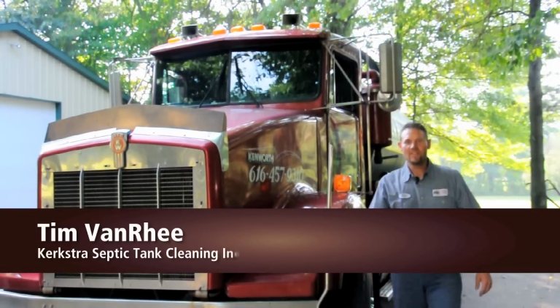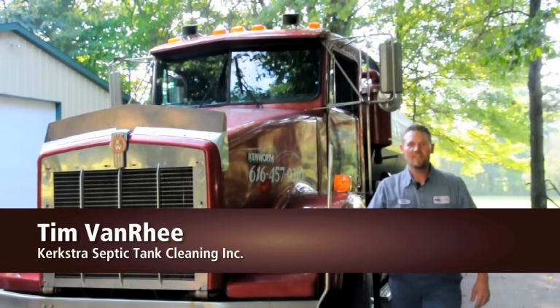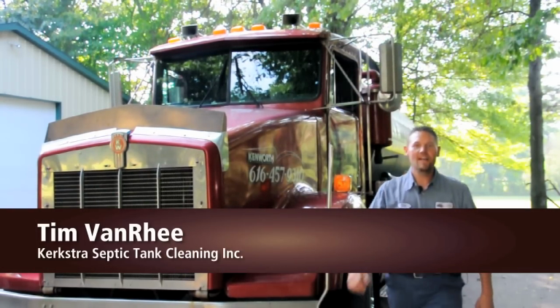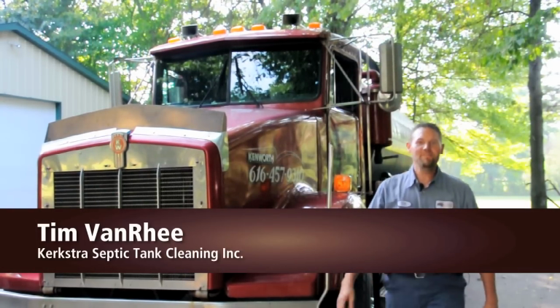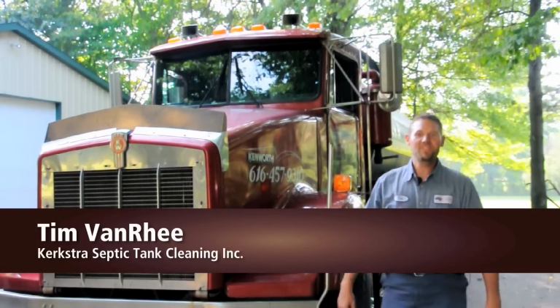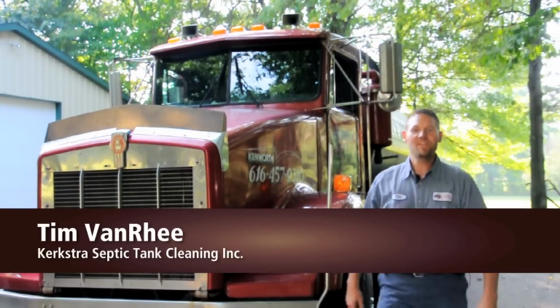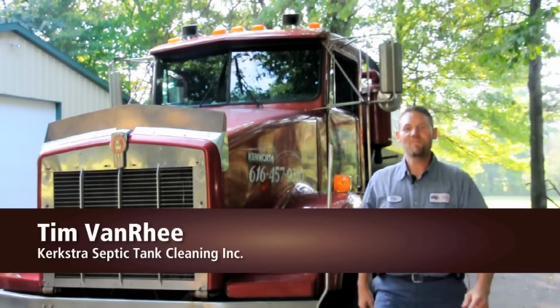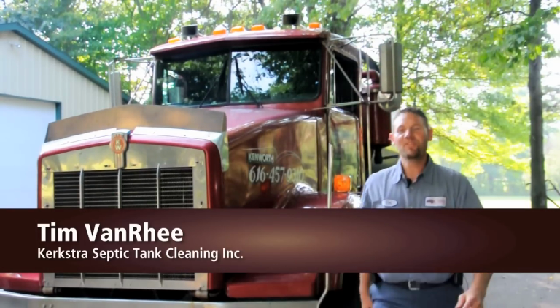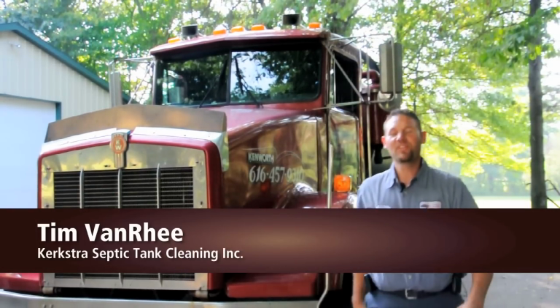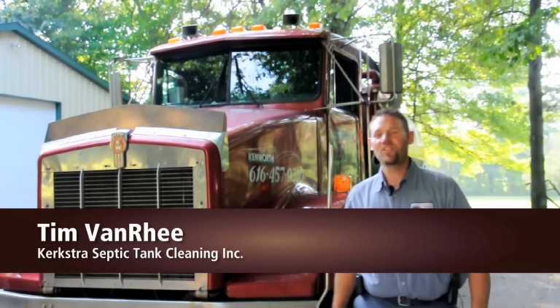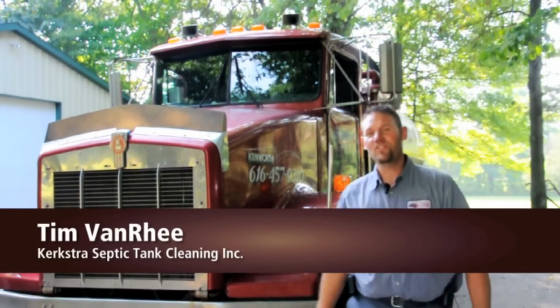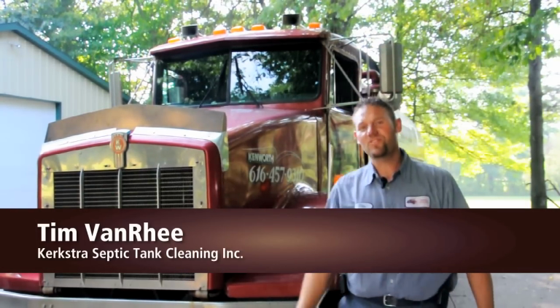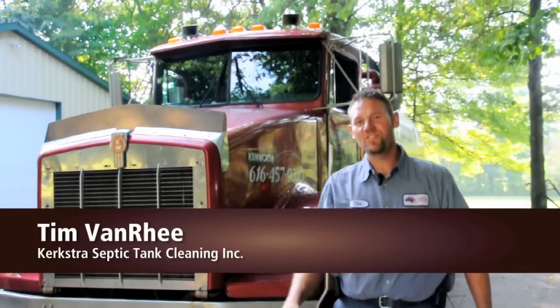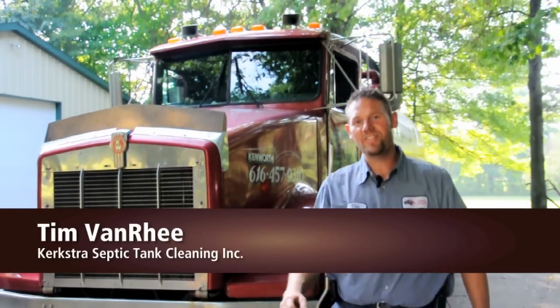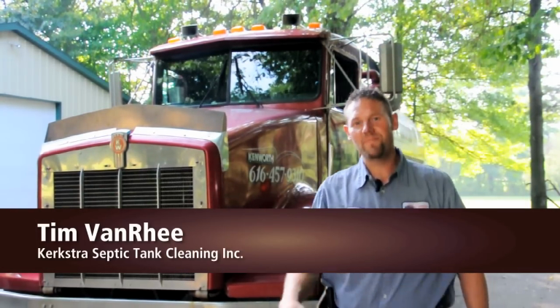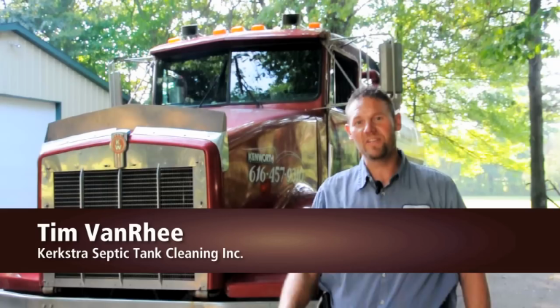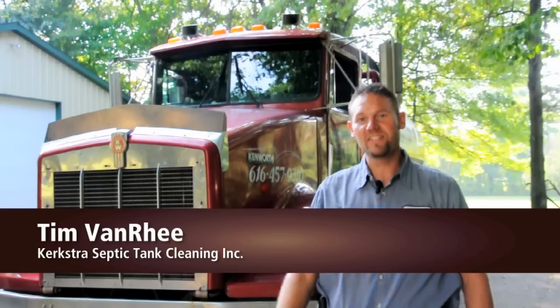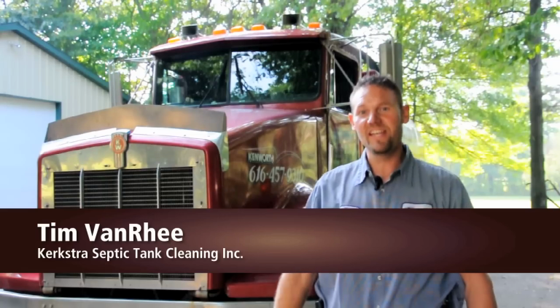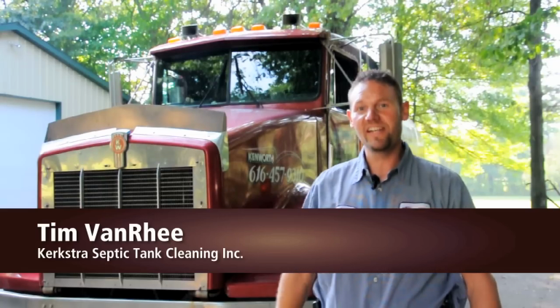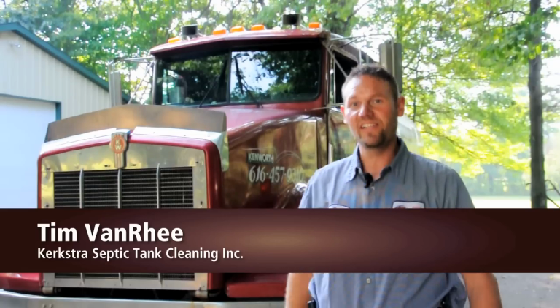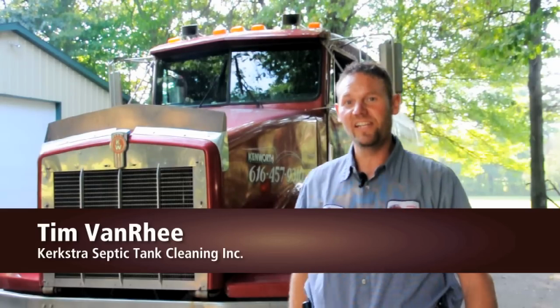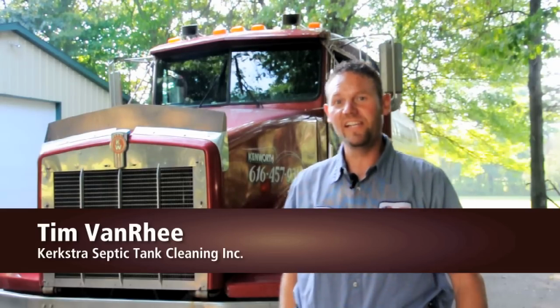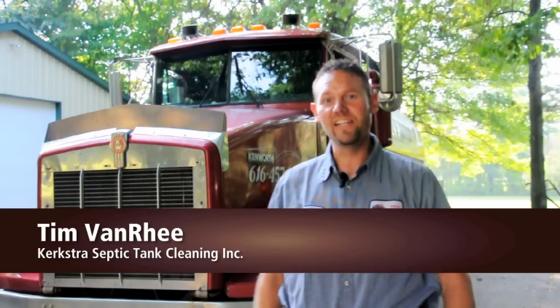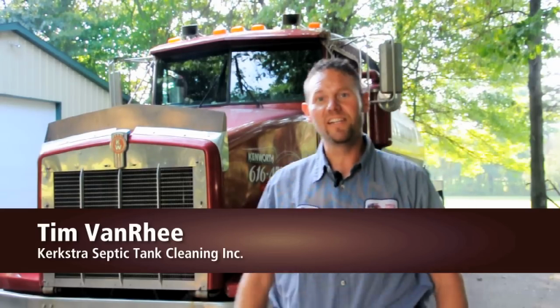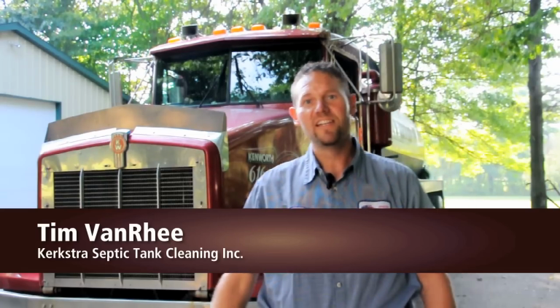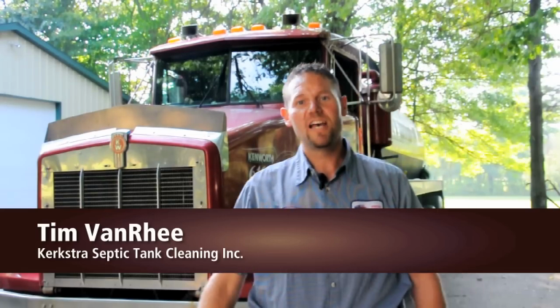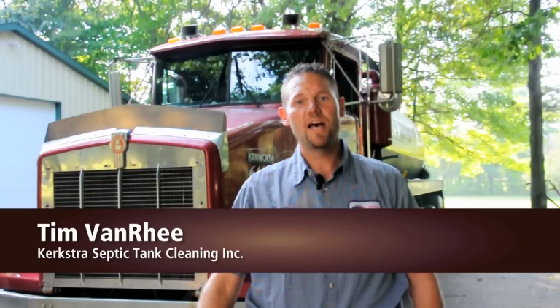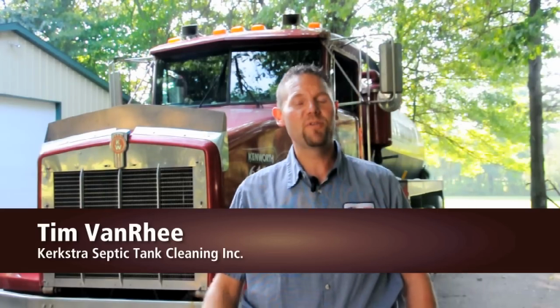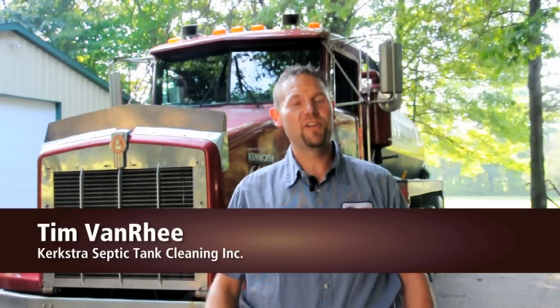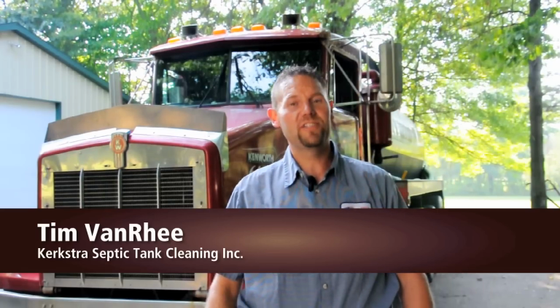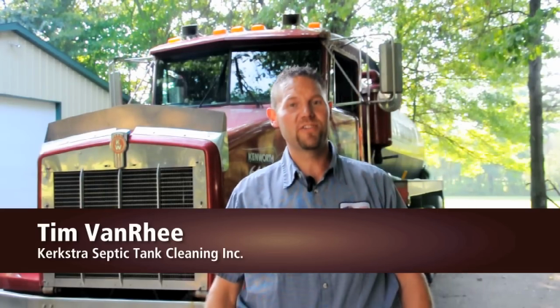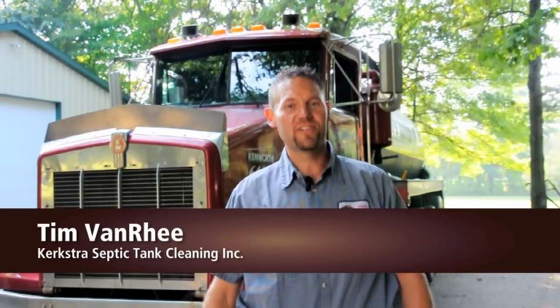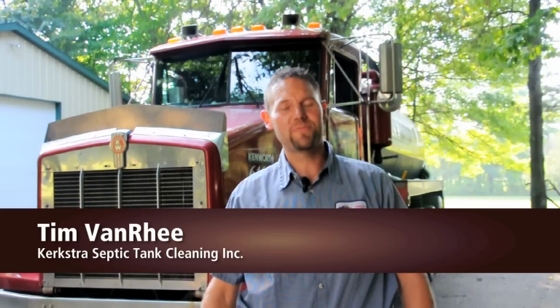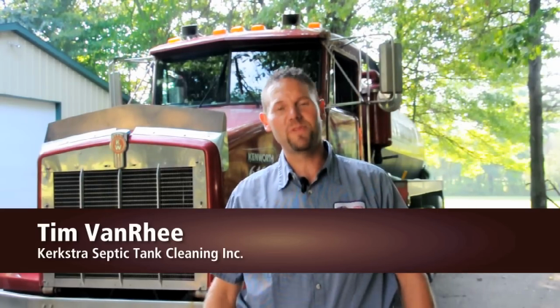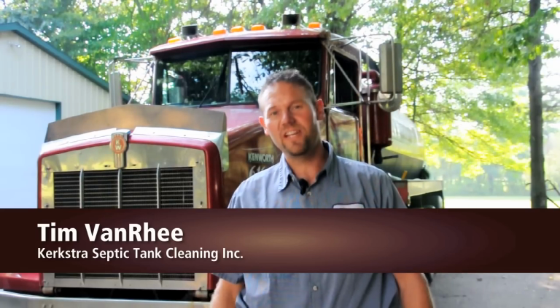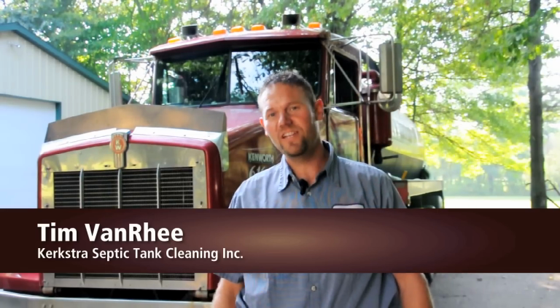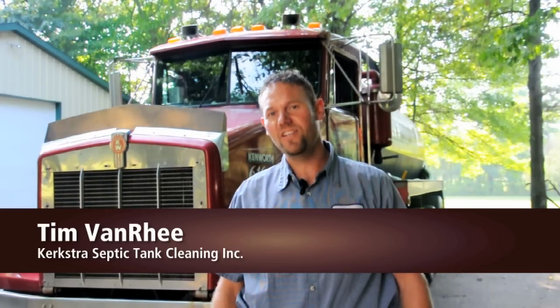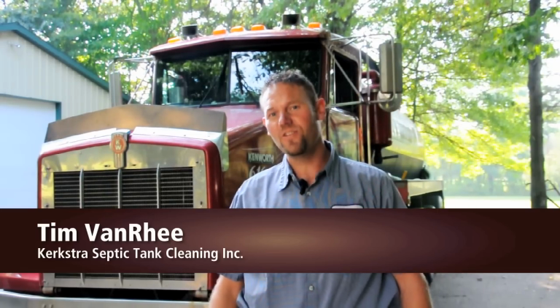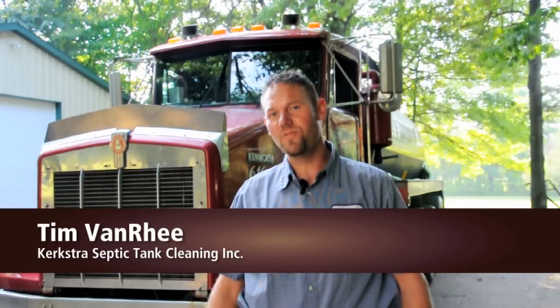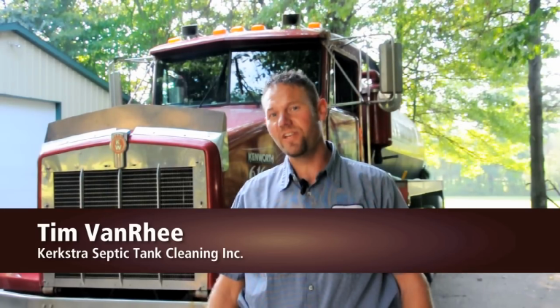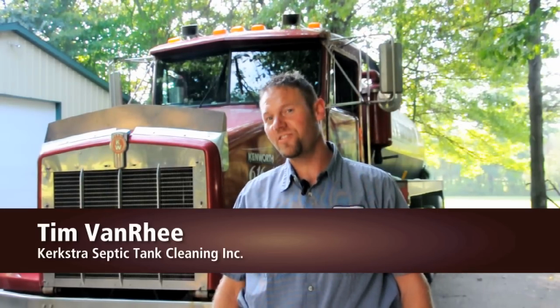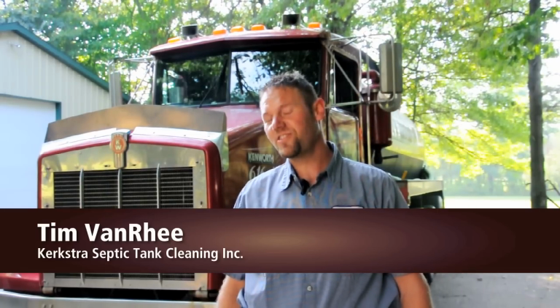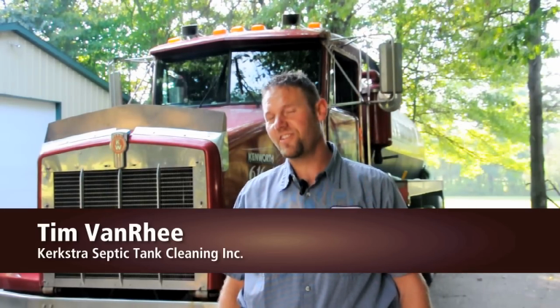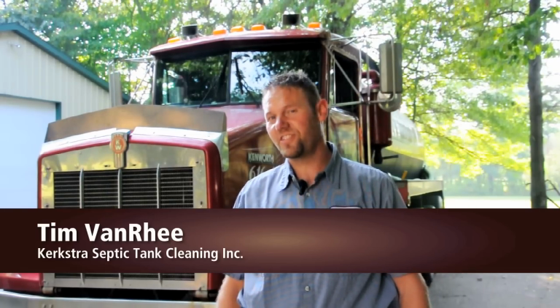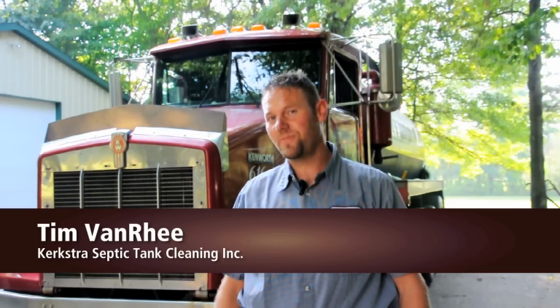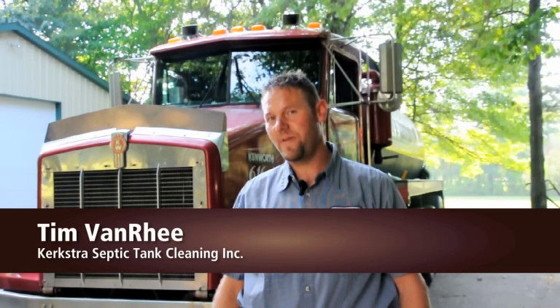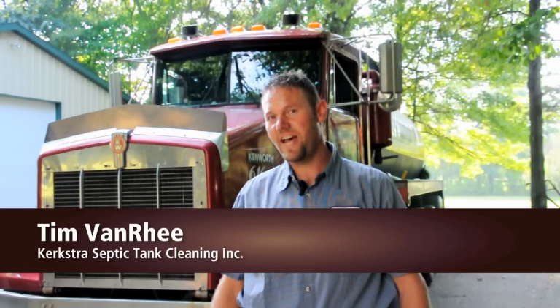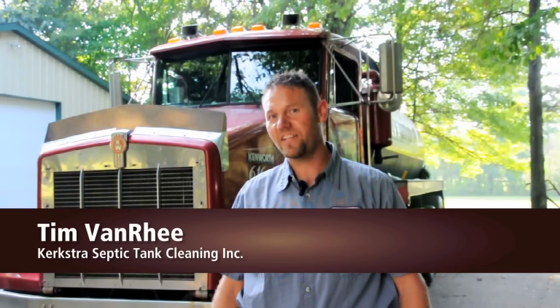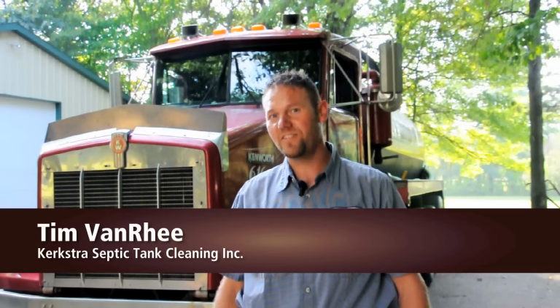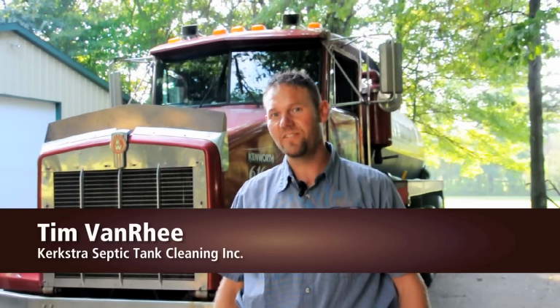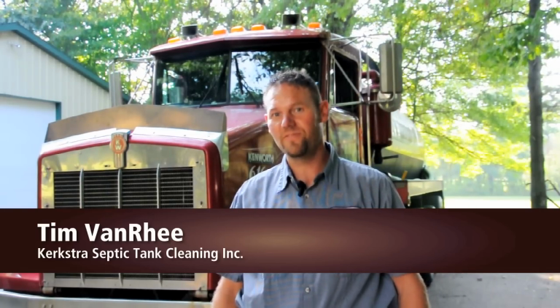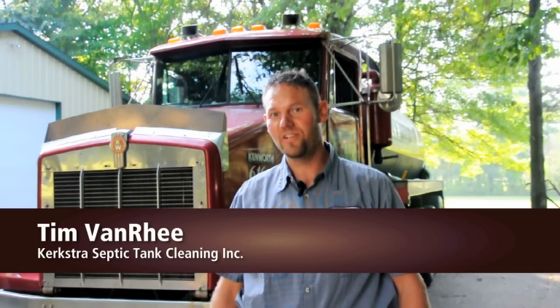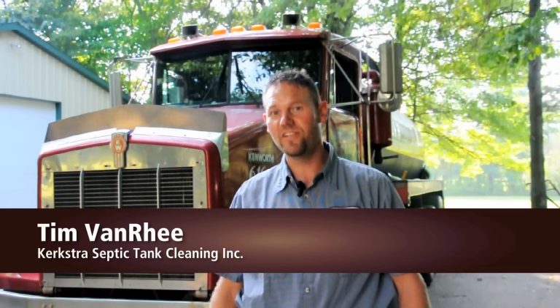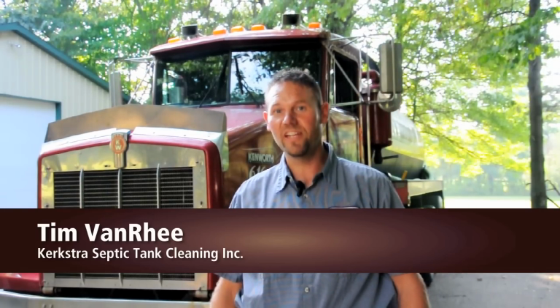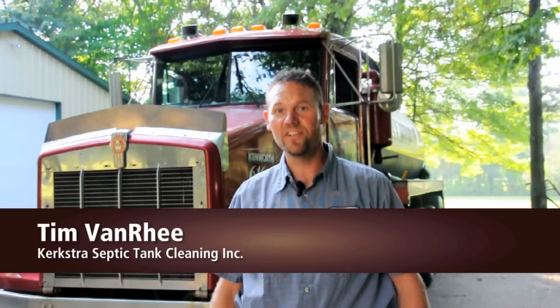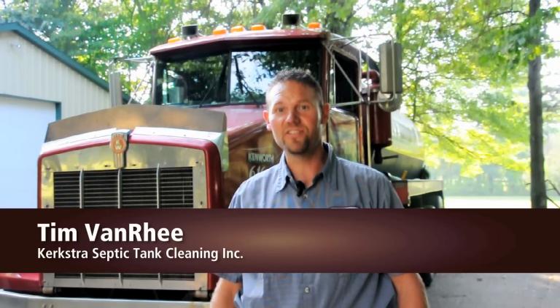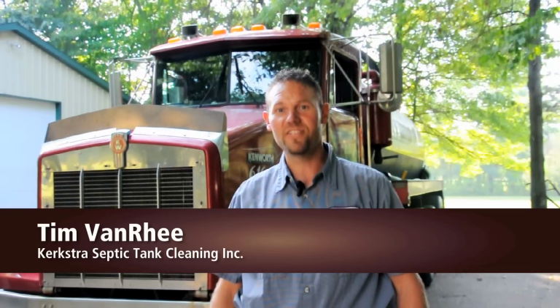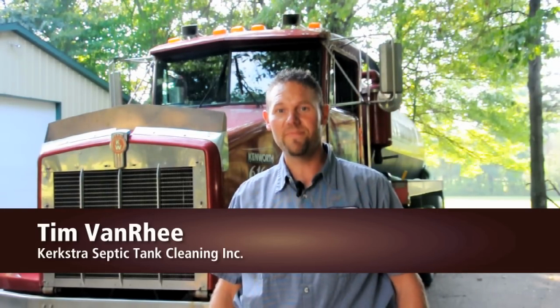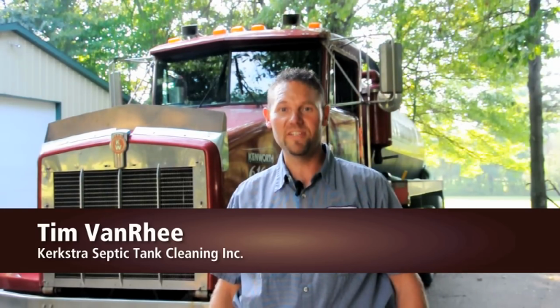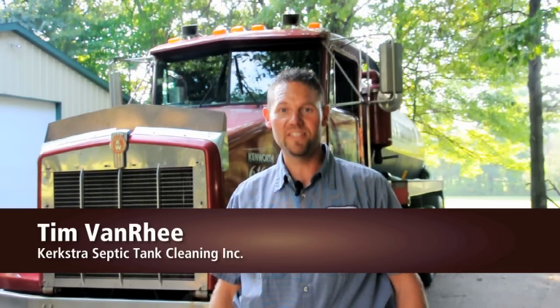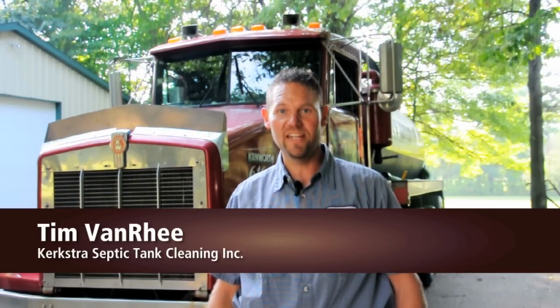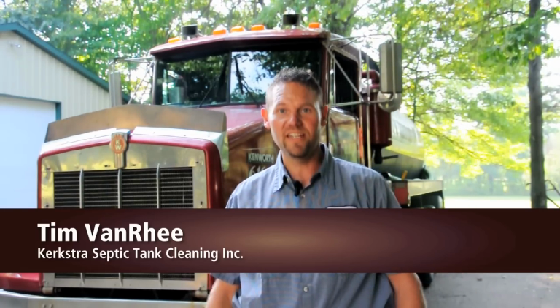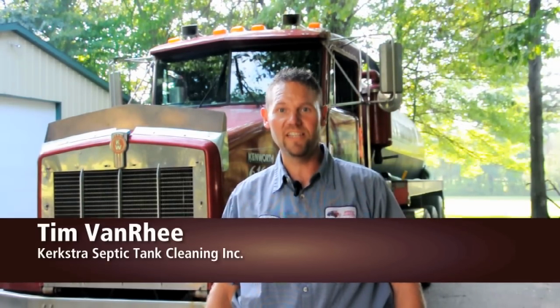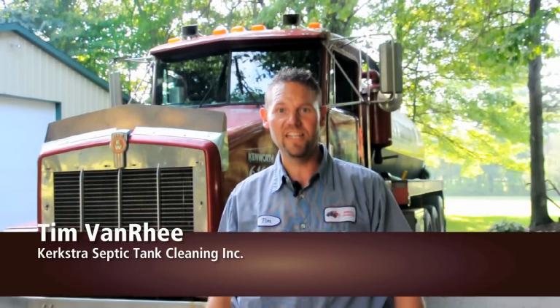I'm Tim with Kirkster Septic Tank Cleaning. I'm going to explain to you what you should expect when you get your septic tank cleaned.